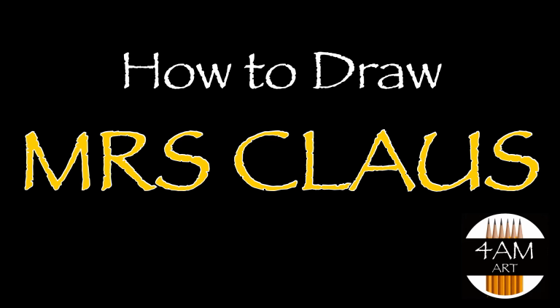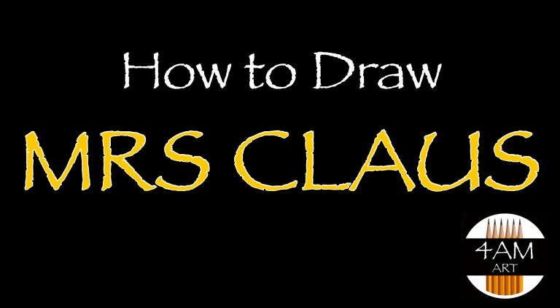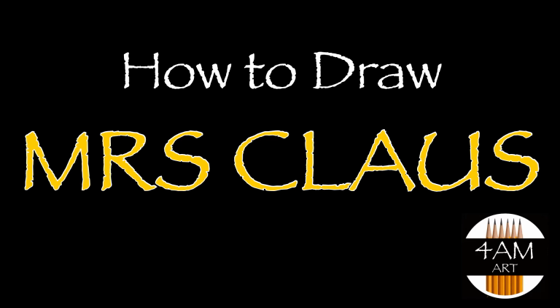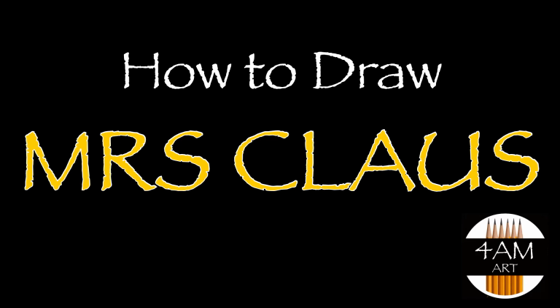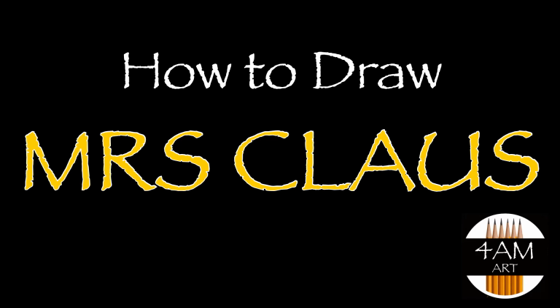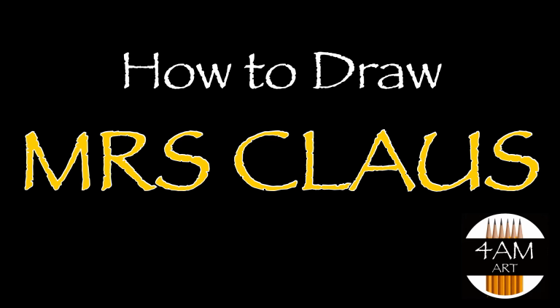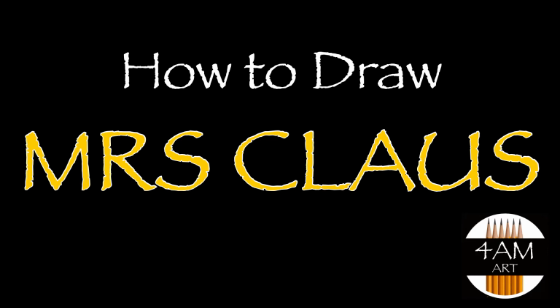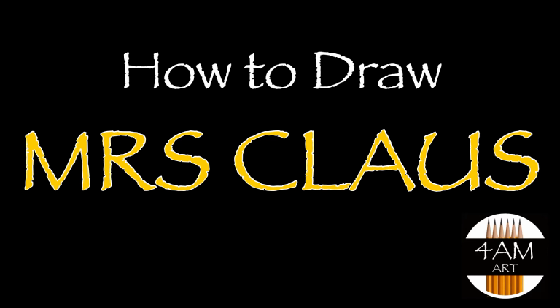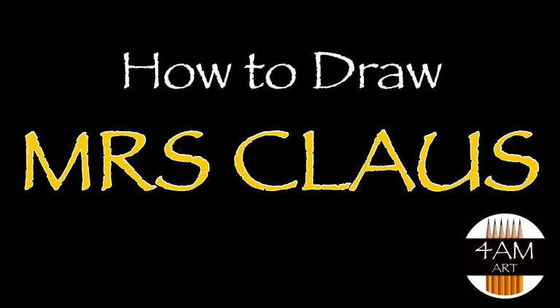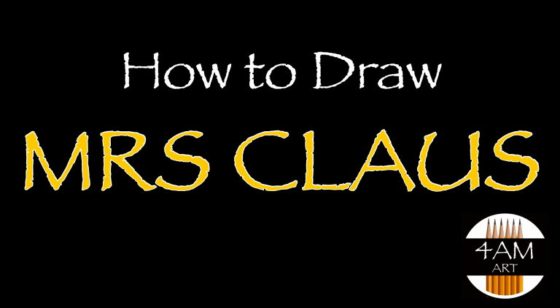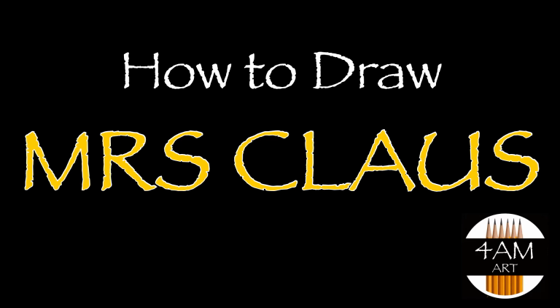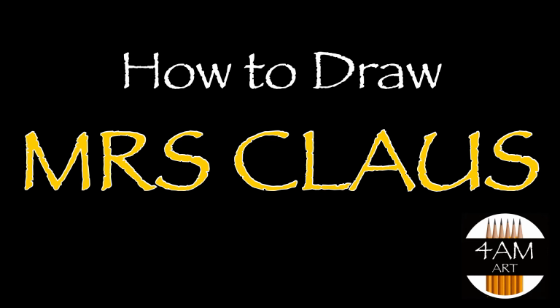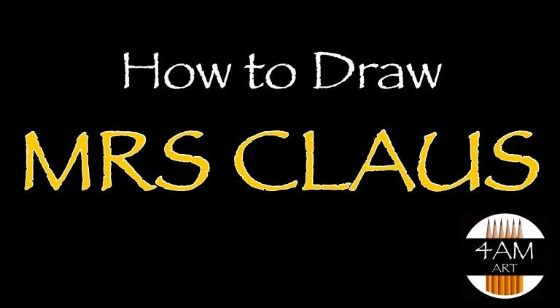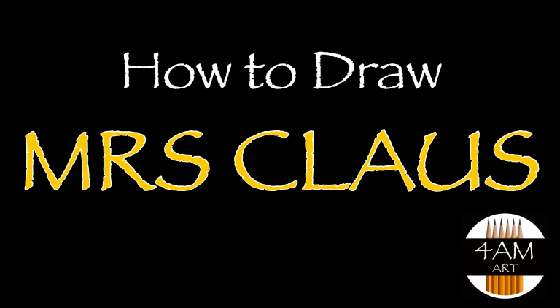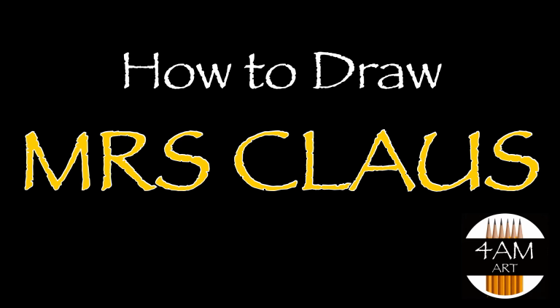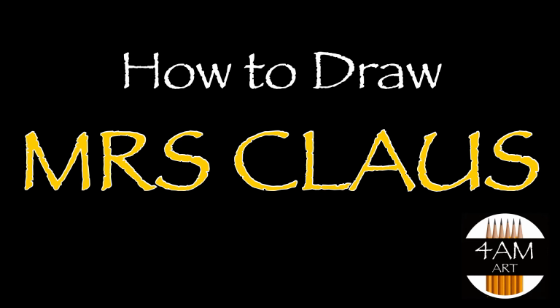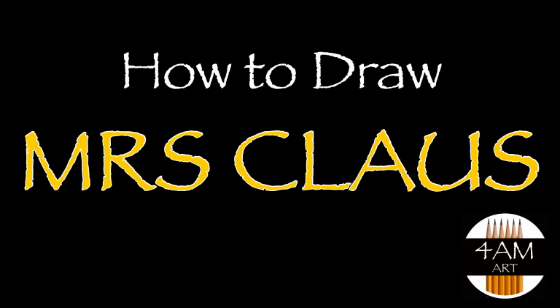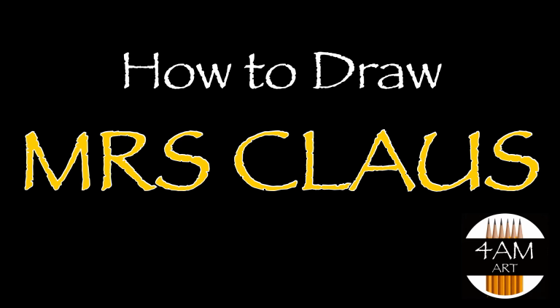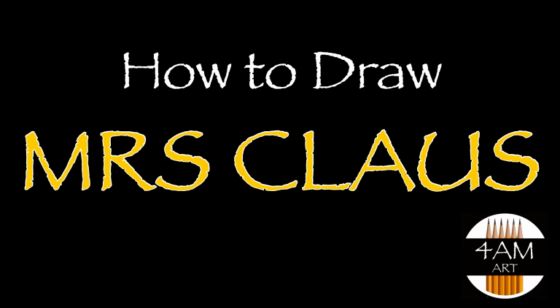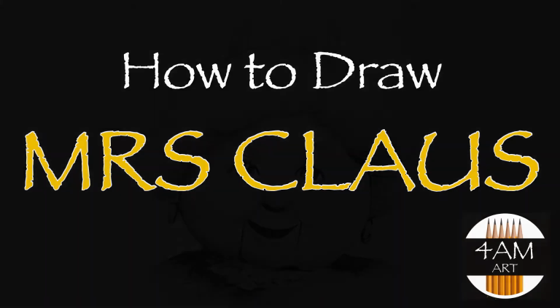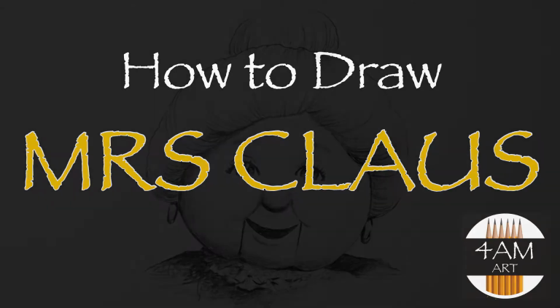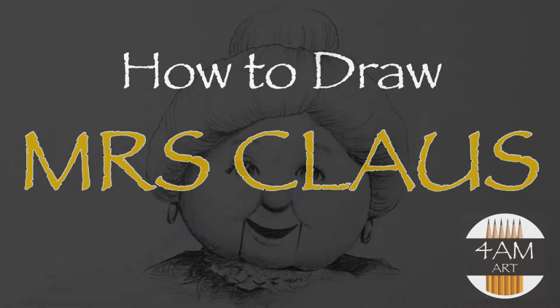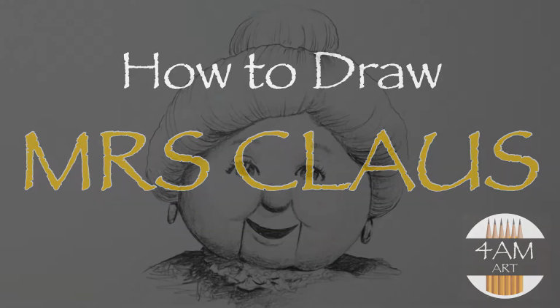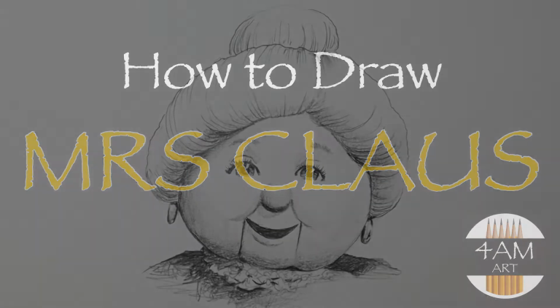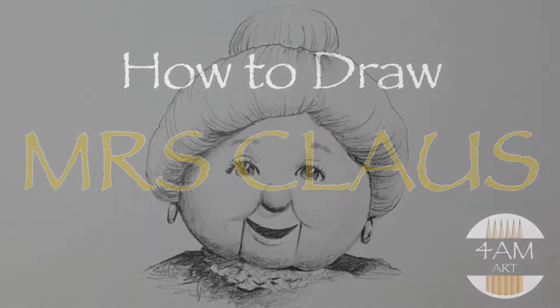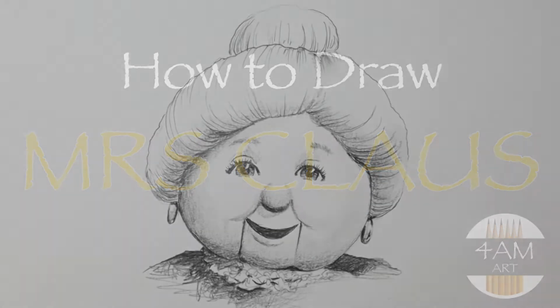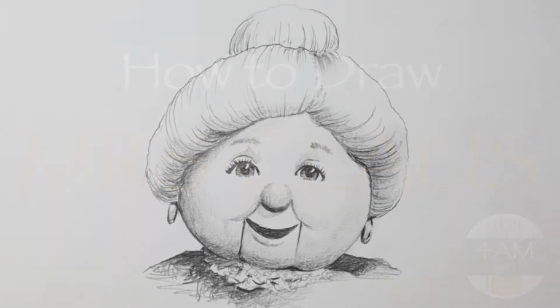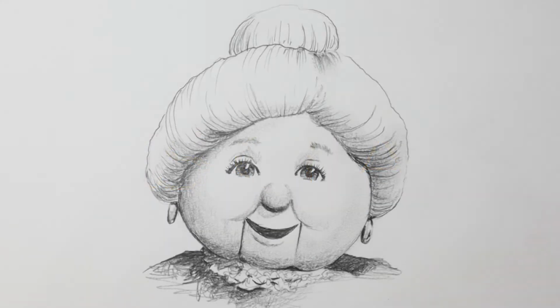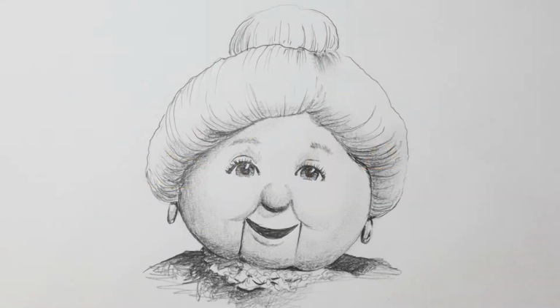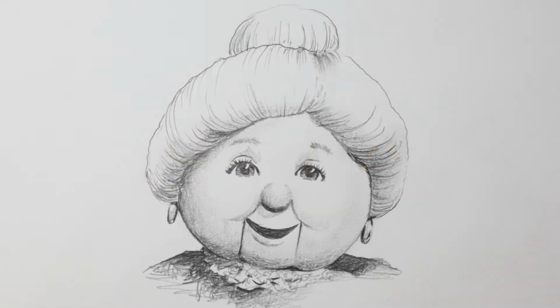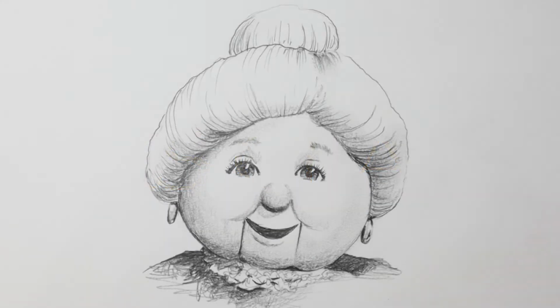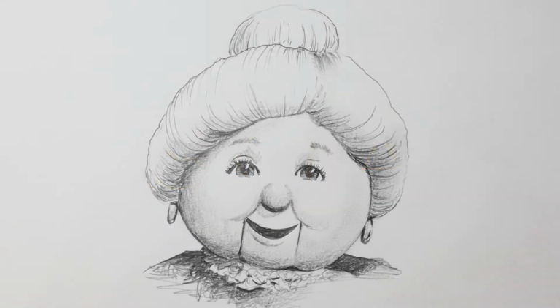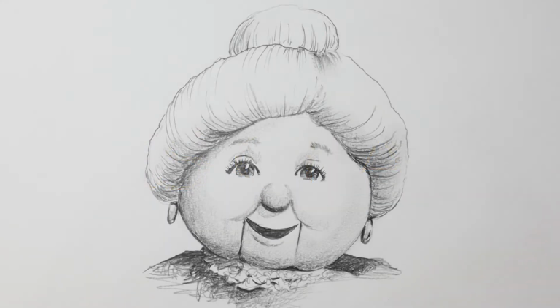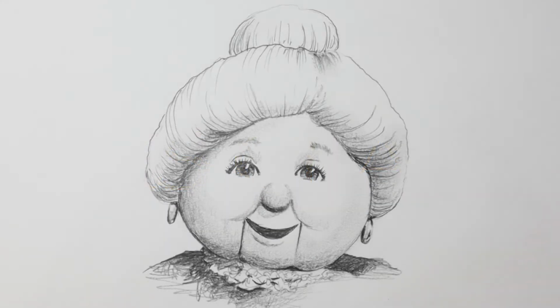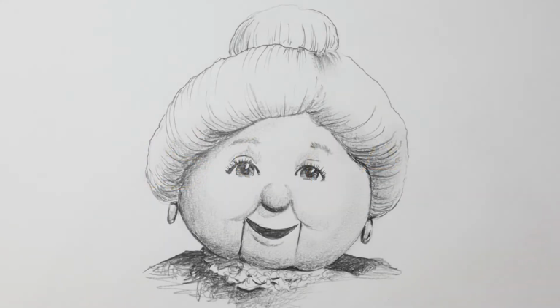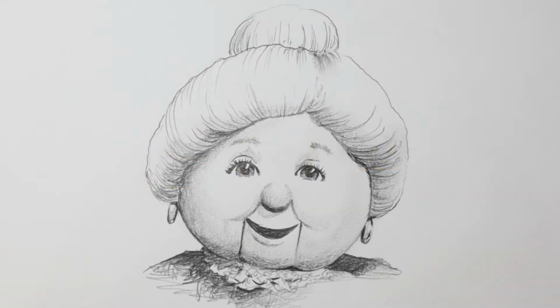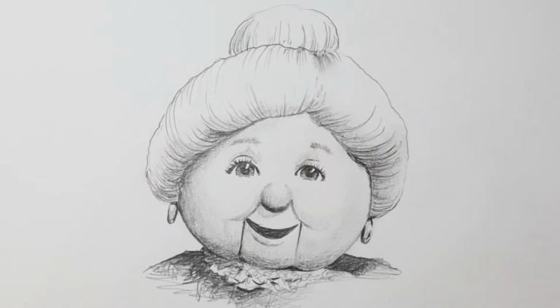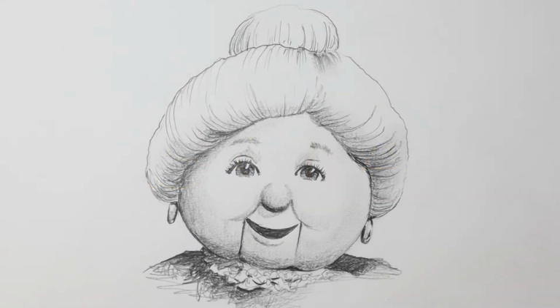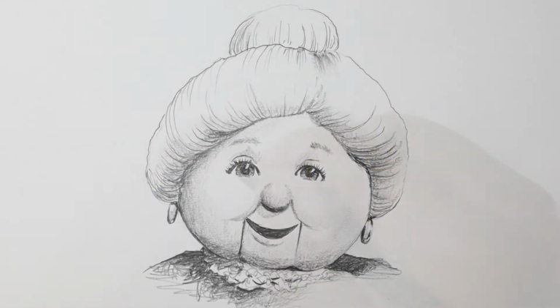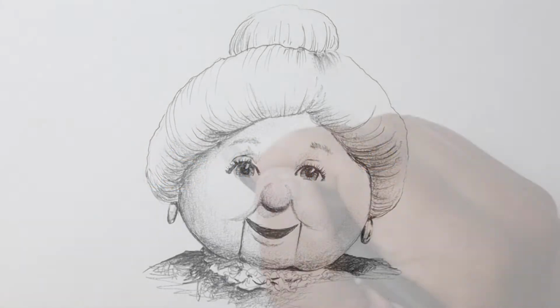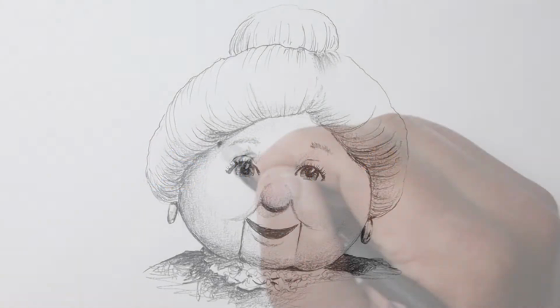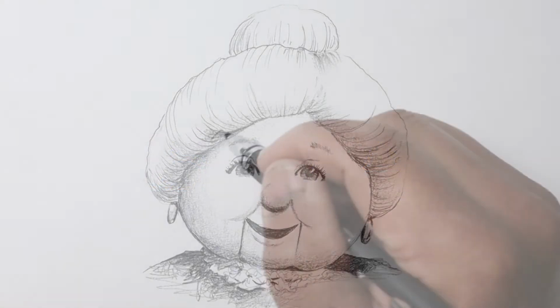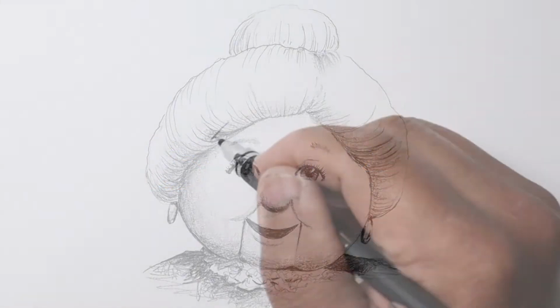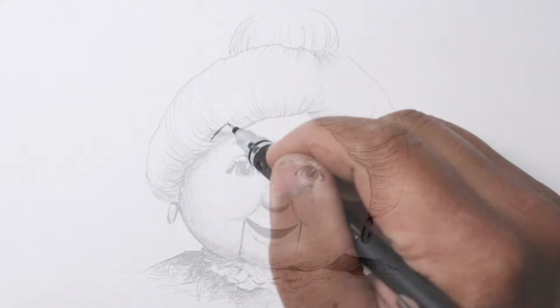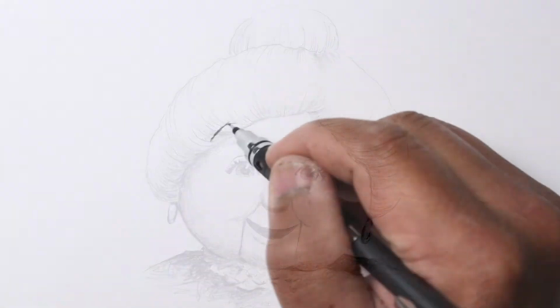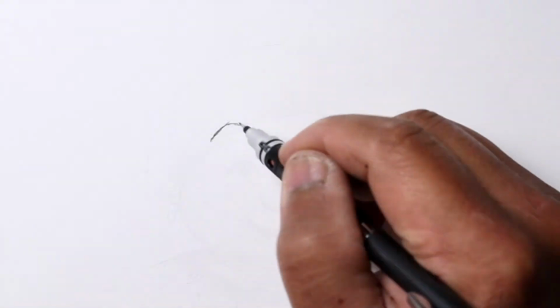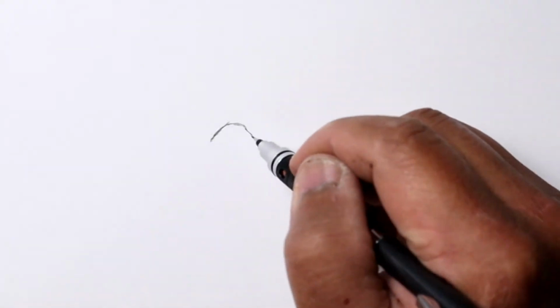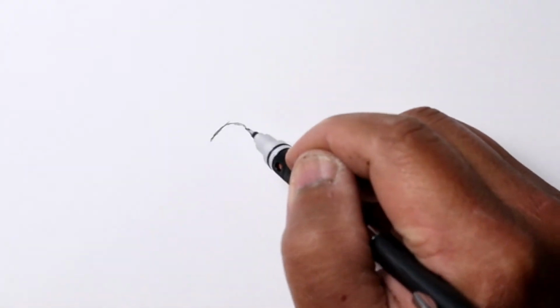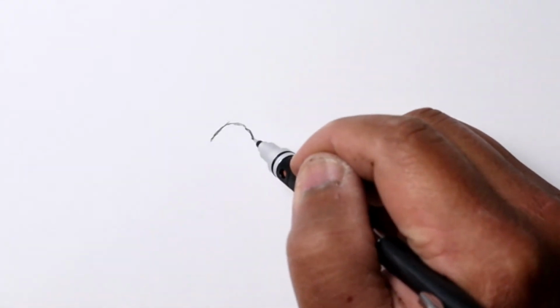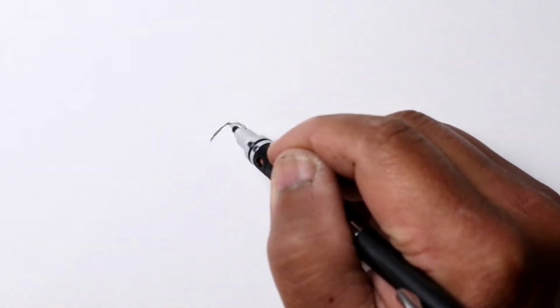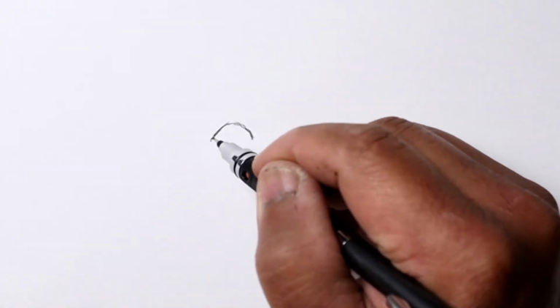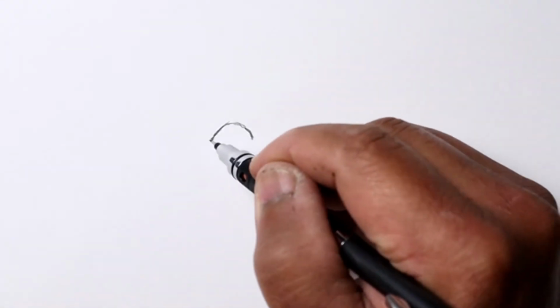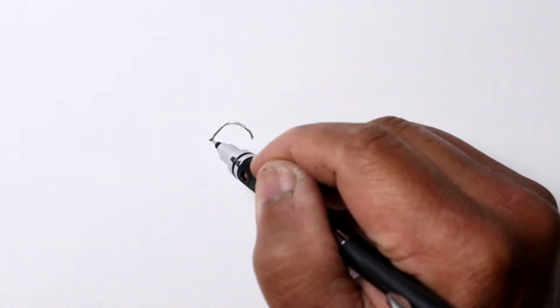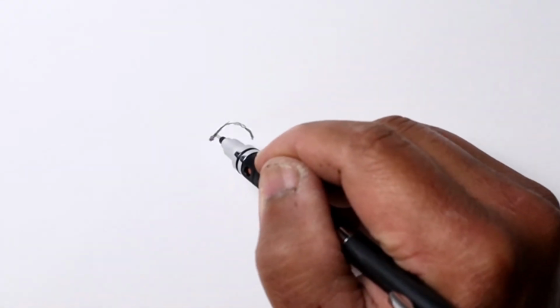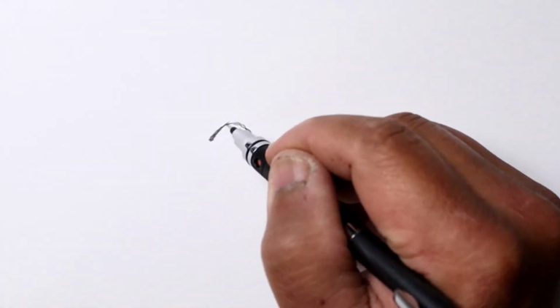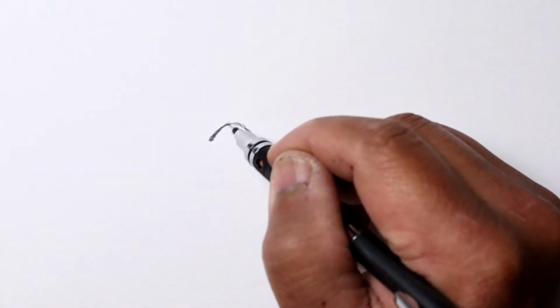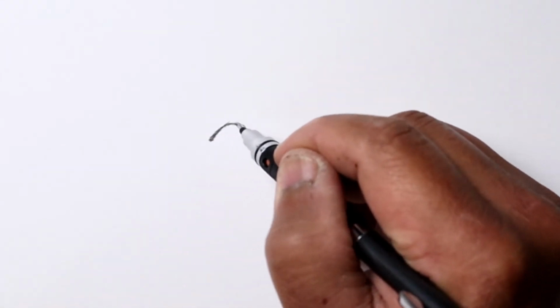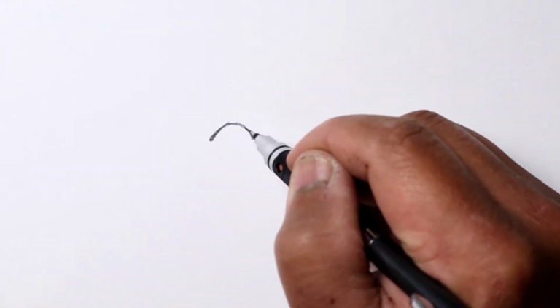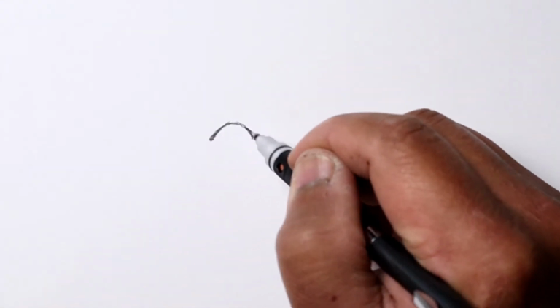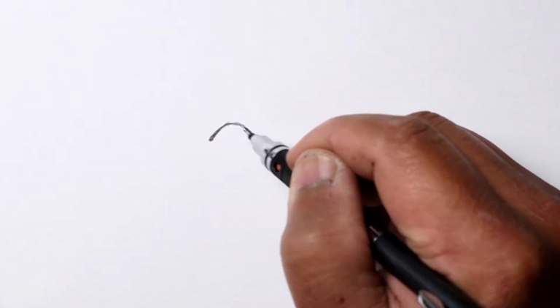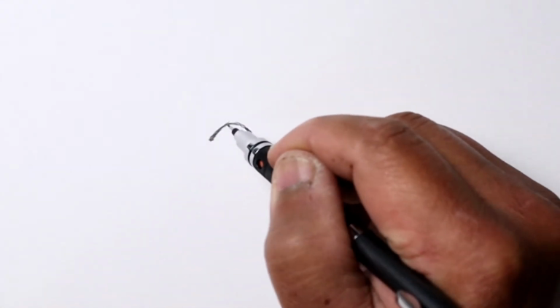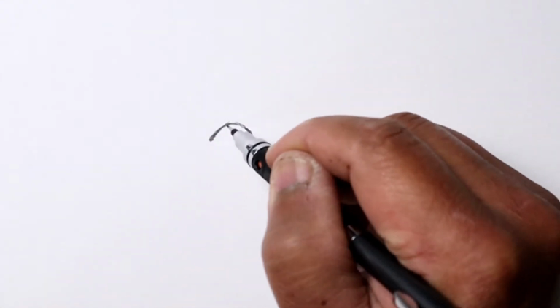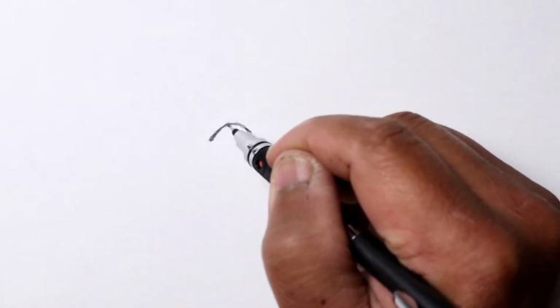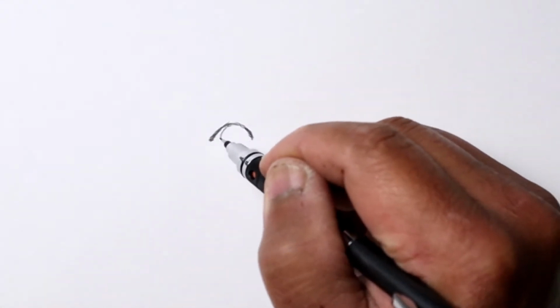Hello everyone, Justin here, and today we're going to be drawing Mrs. Claus from the traditional Christmas cartoon.